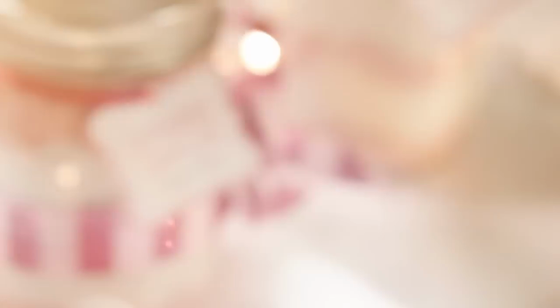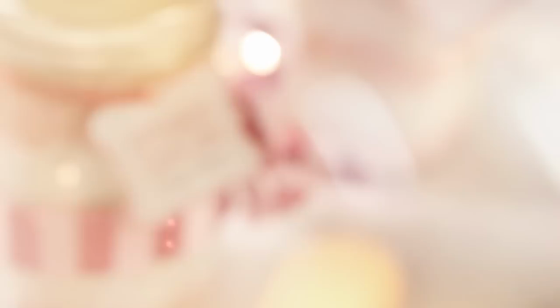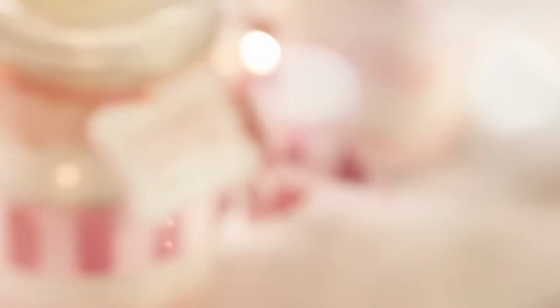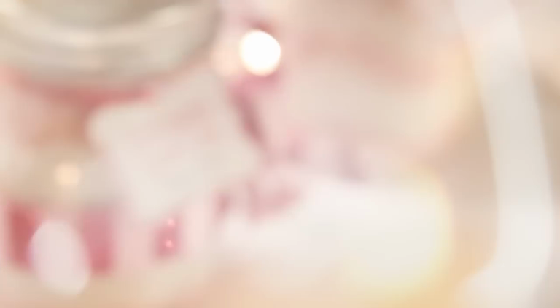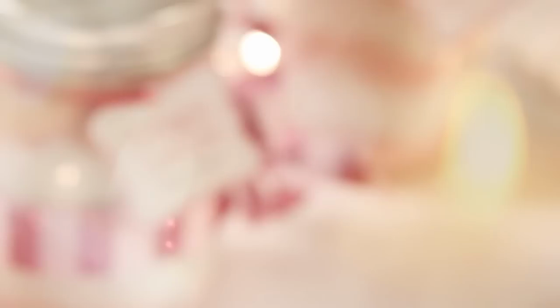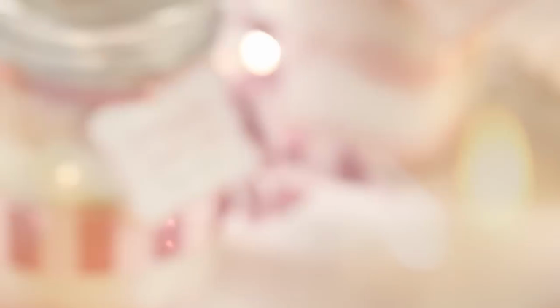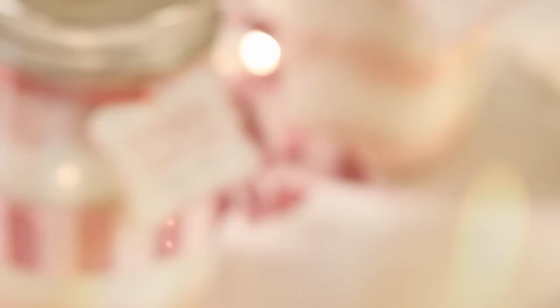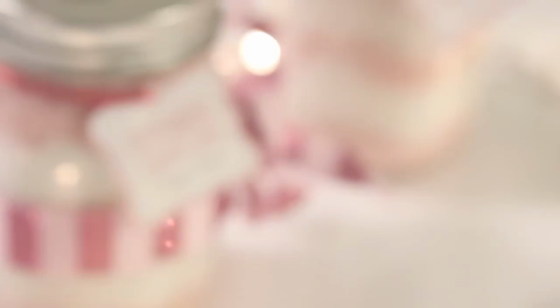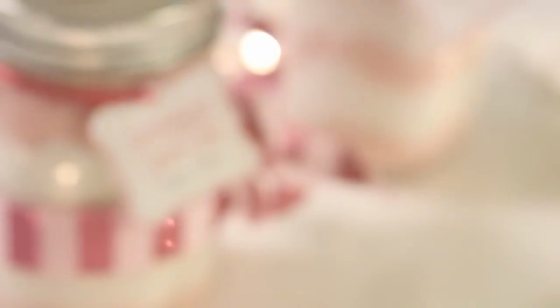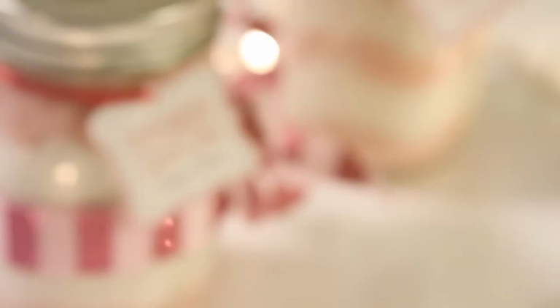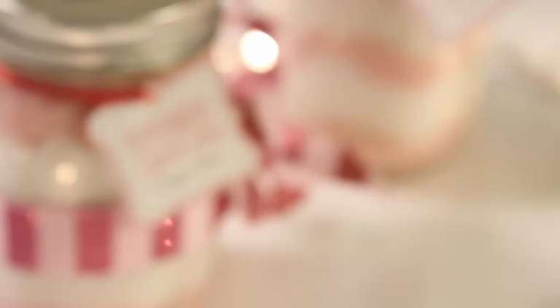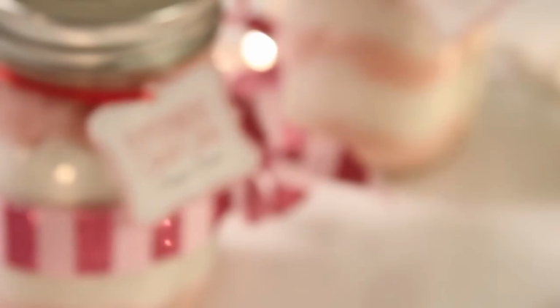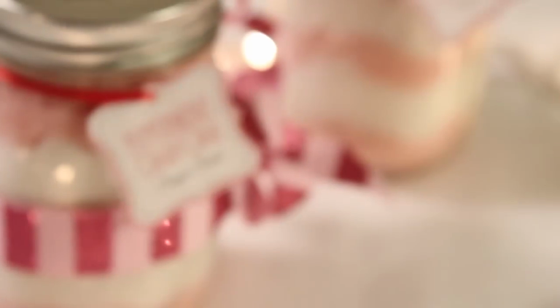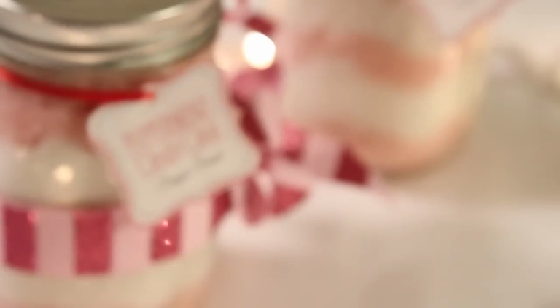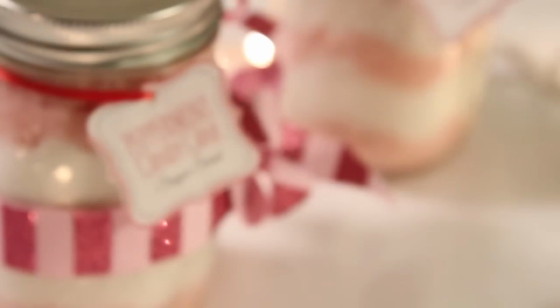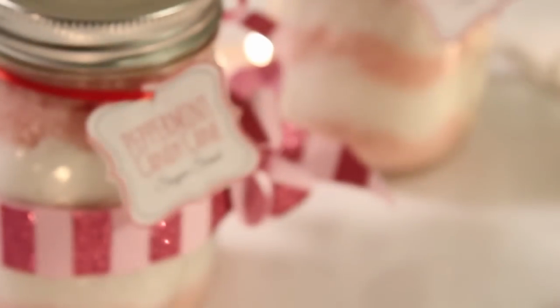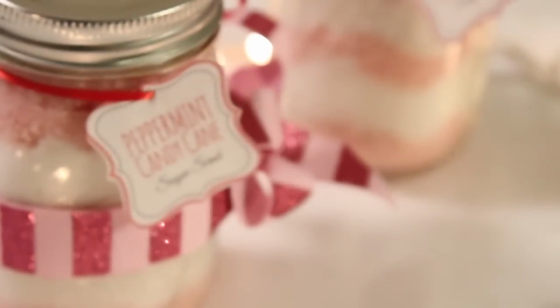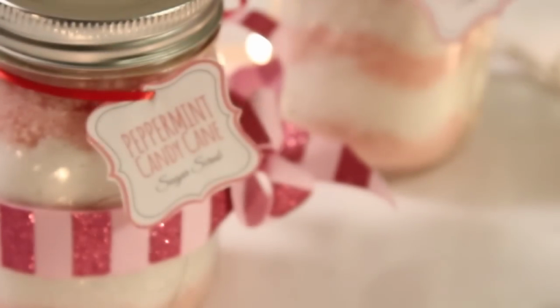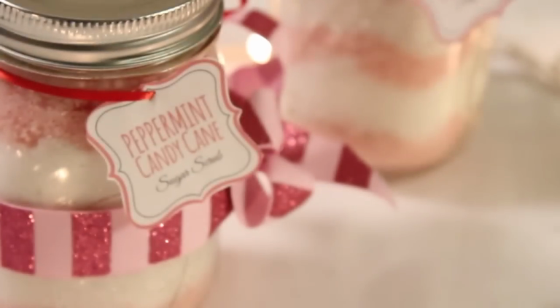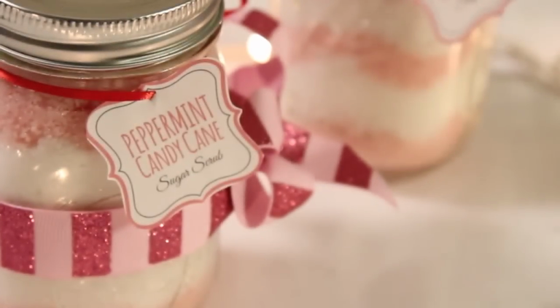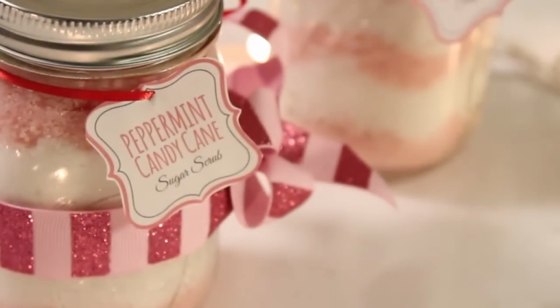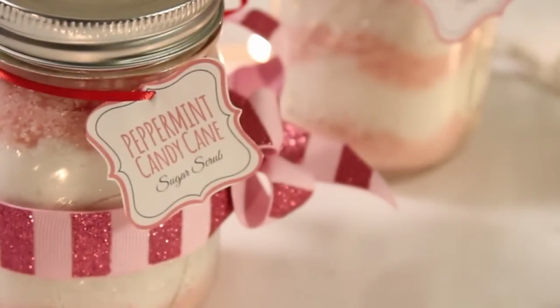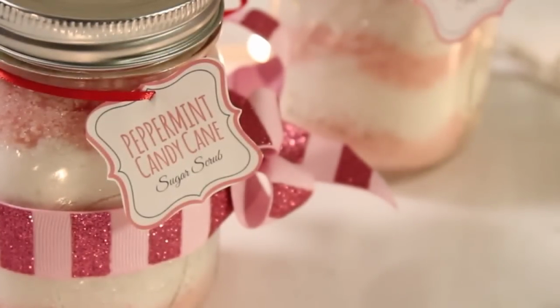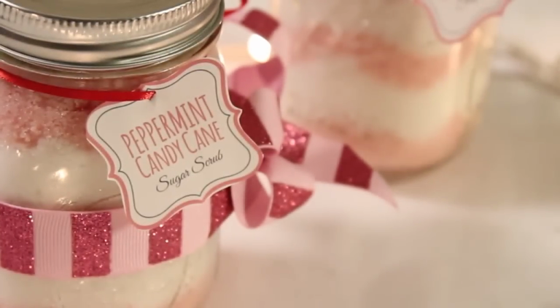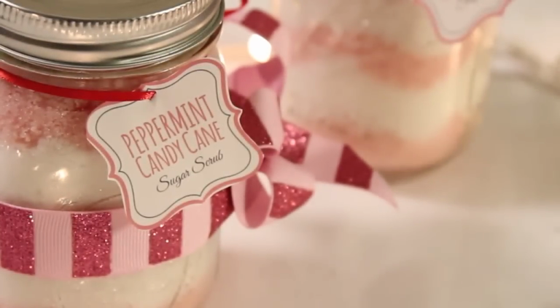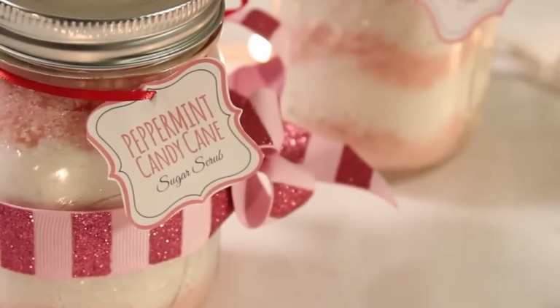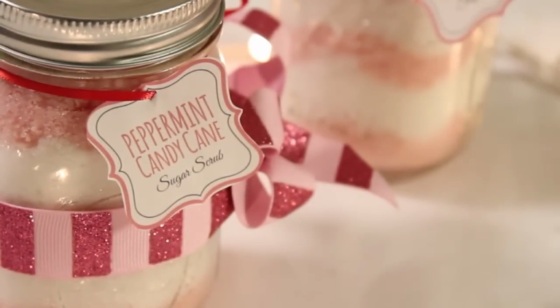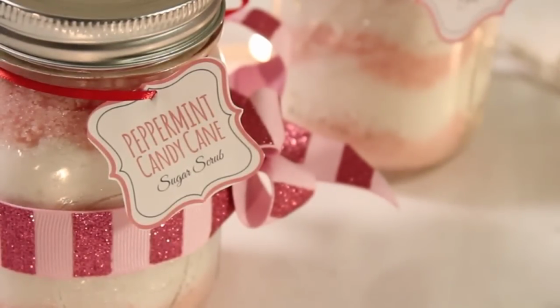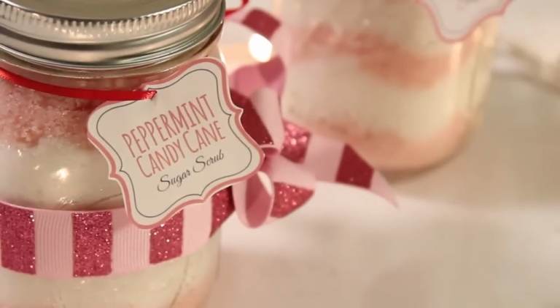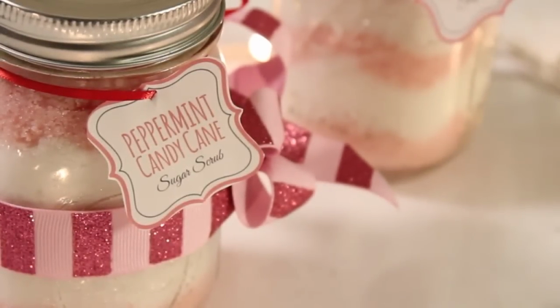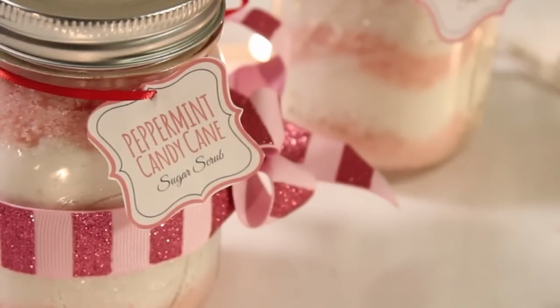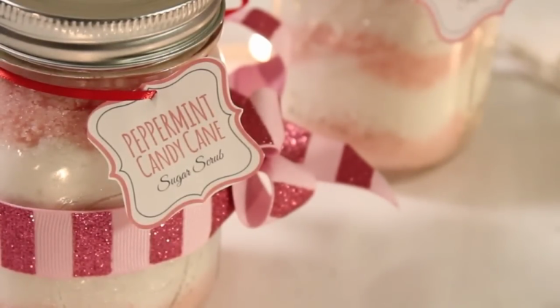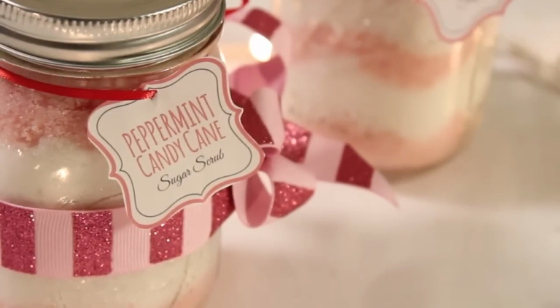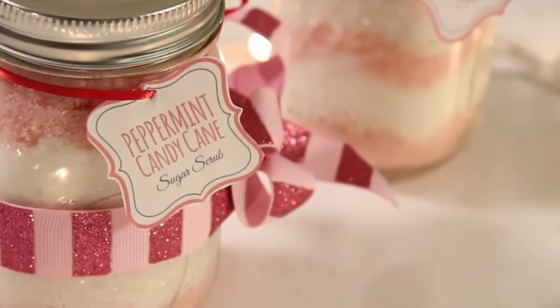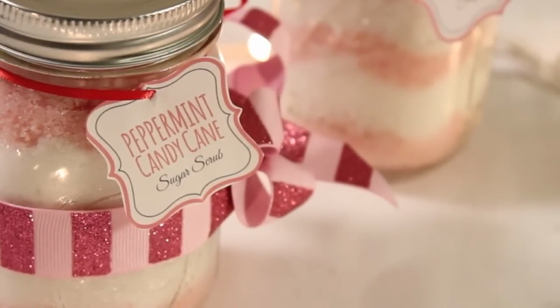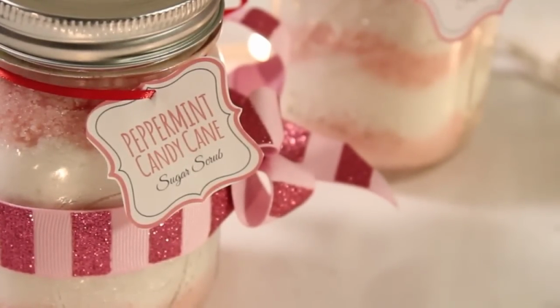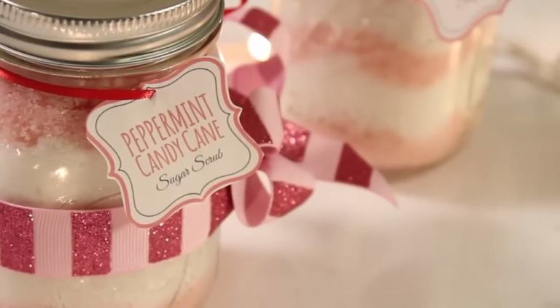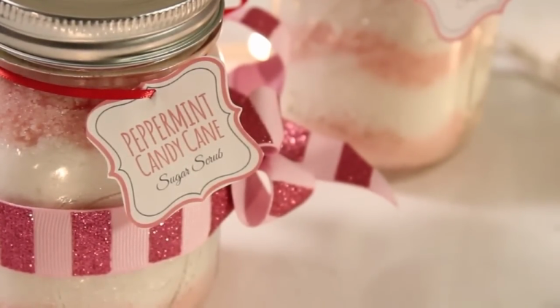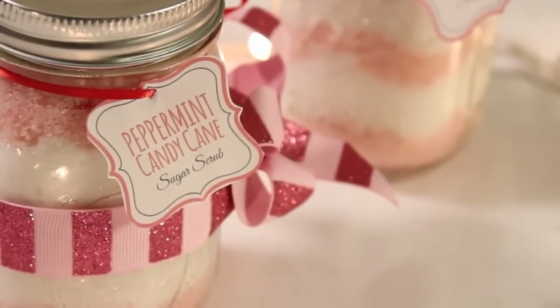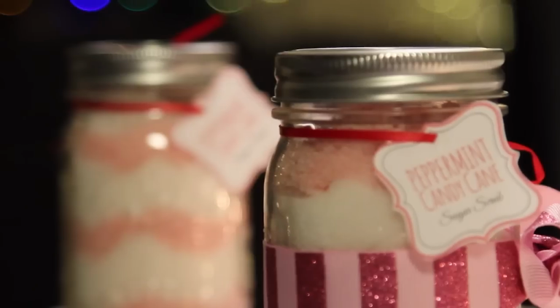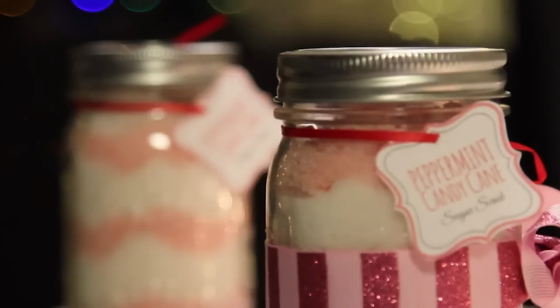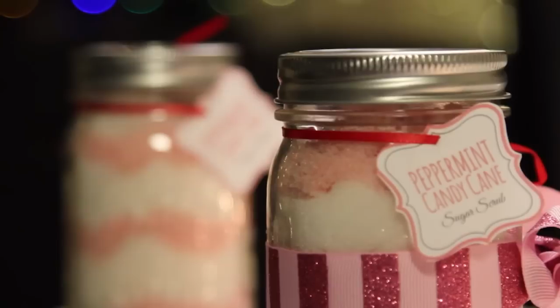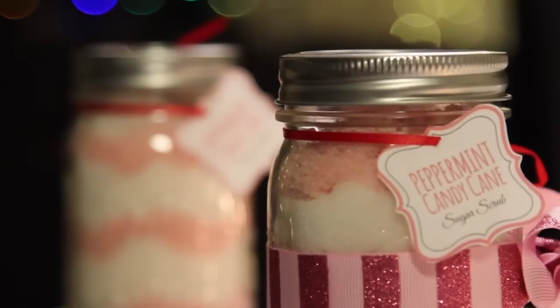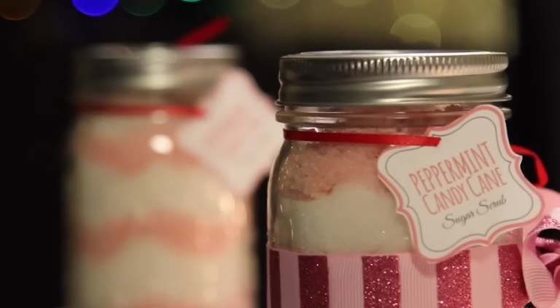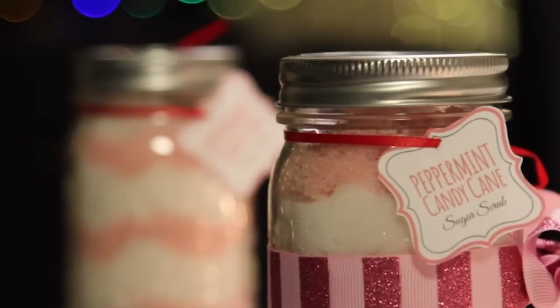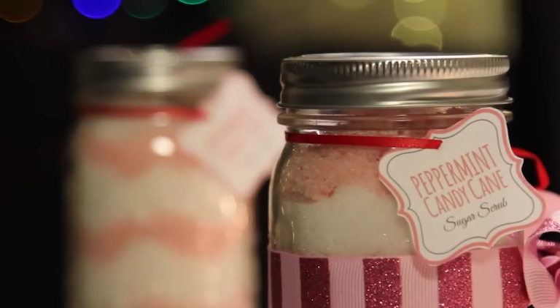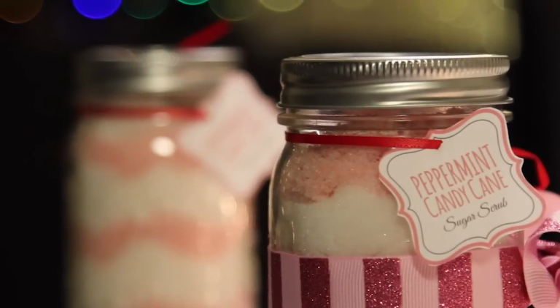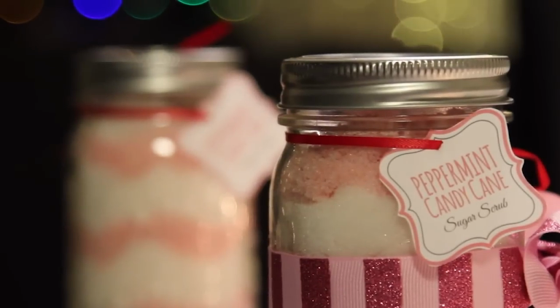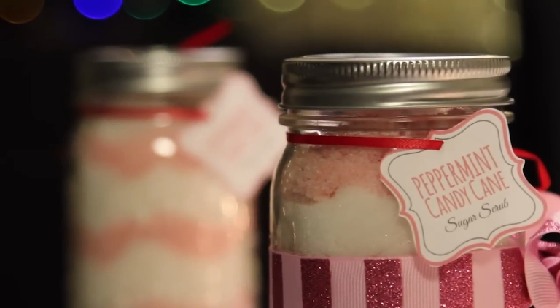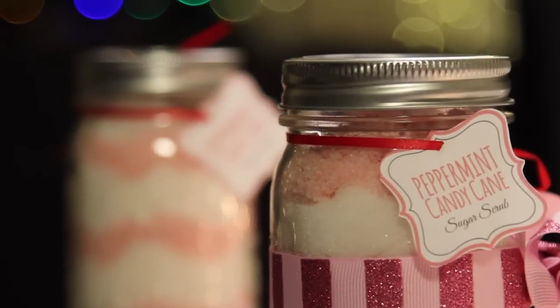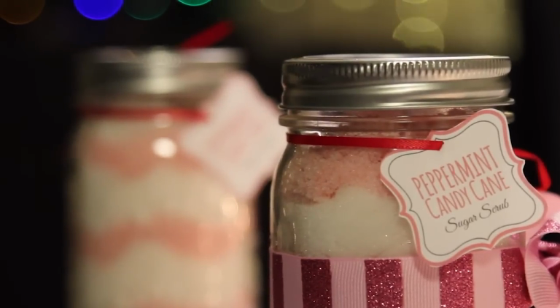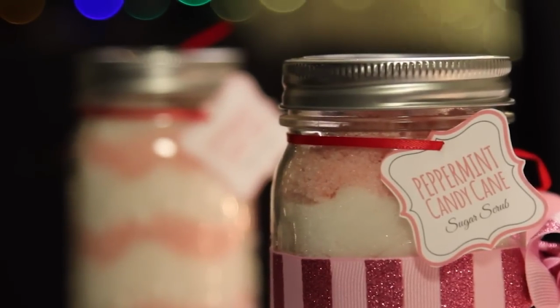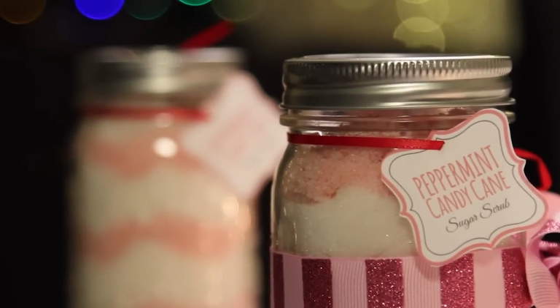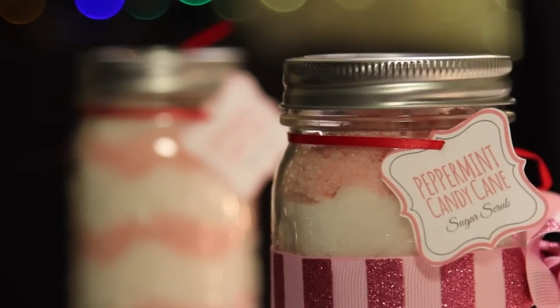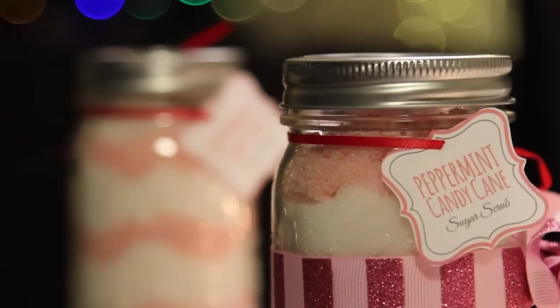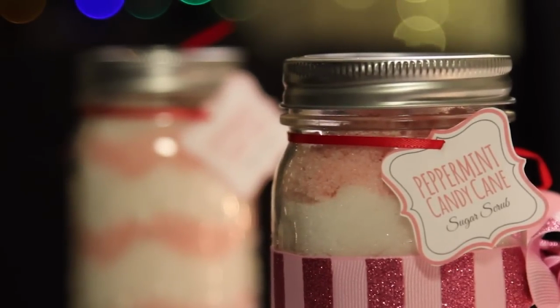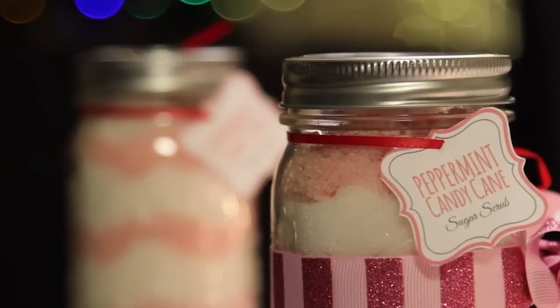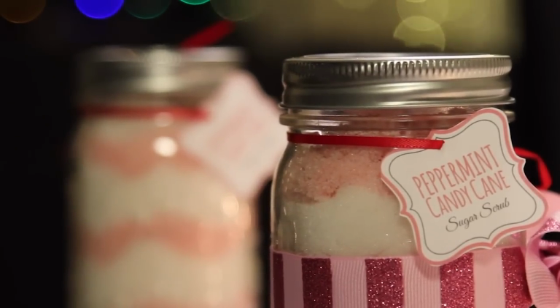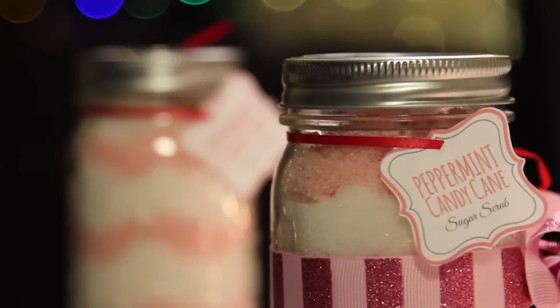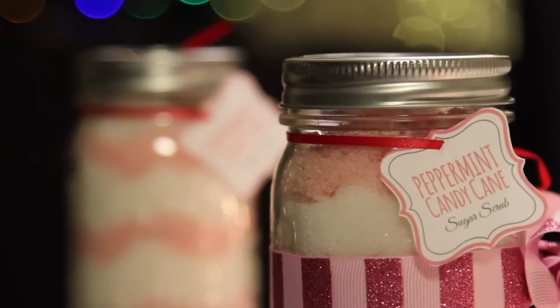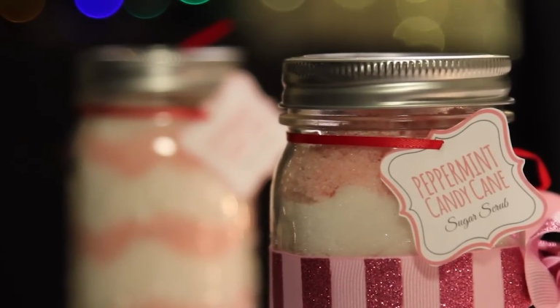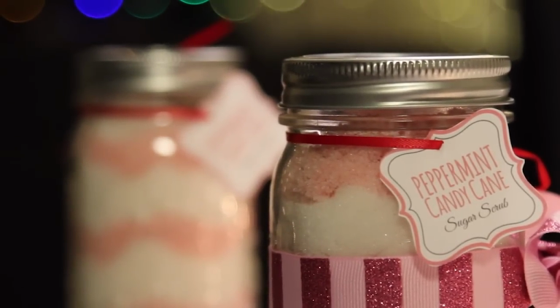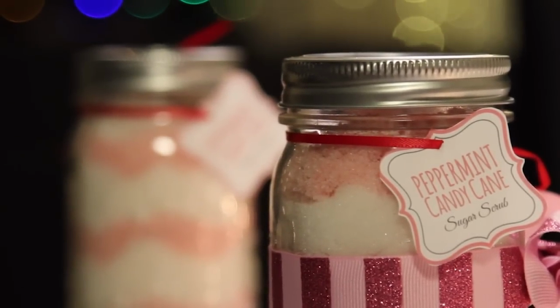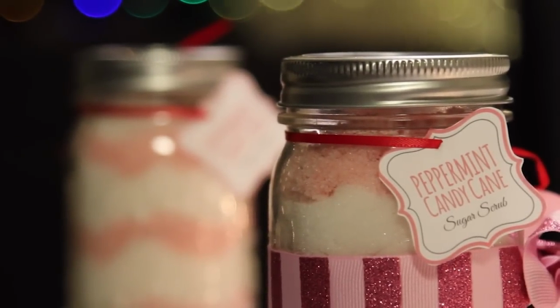Hey everyone, welcome back to my channel. Today I'm going to show you how to make this peppermint candy cane sugar scrub, which is the perfect gift for Christmas.